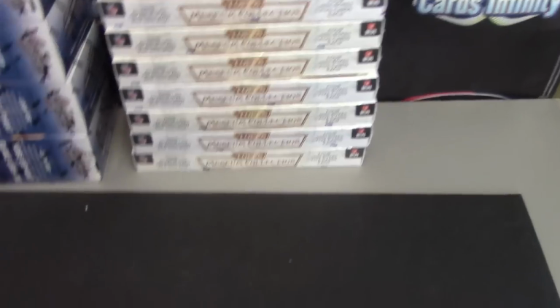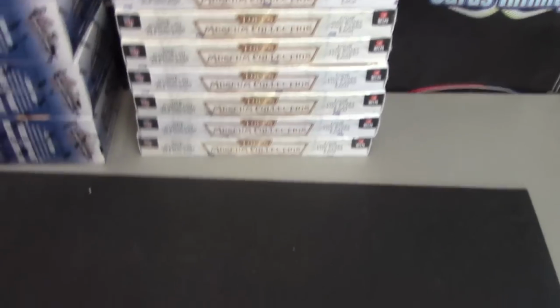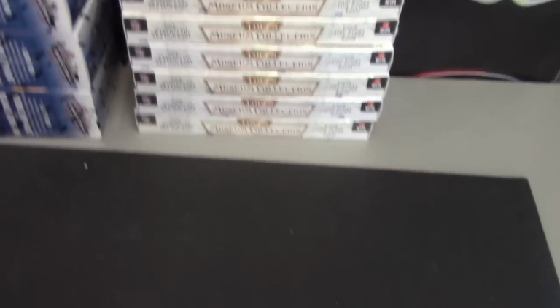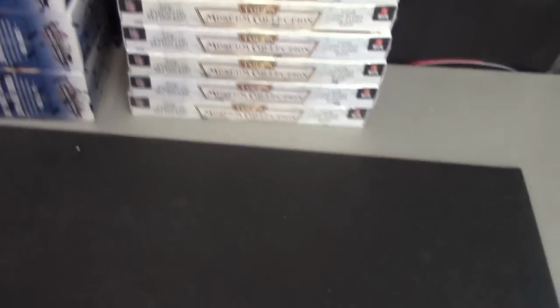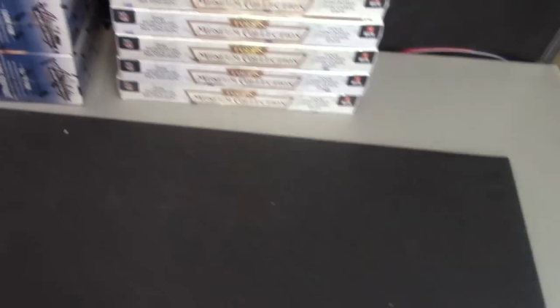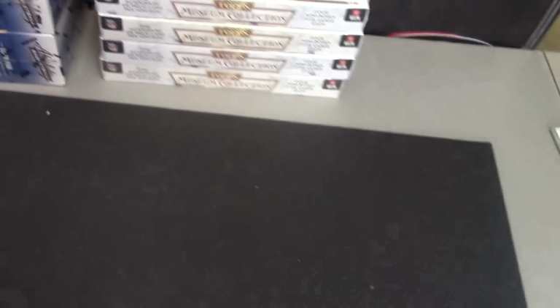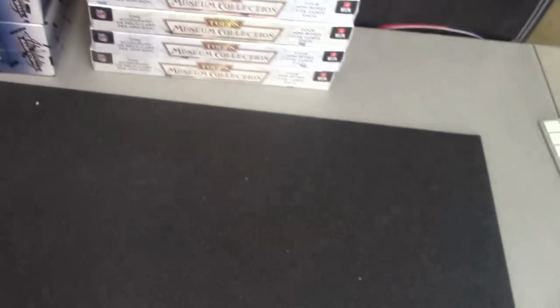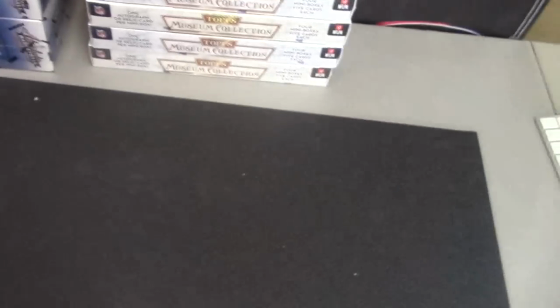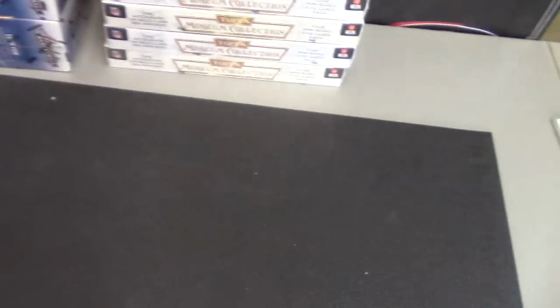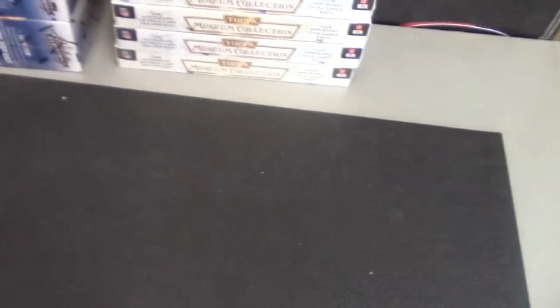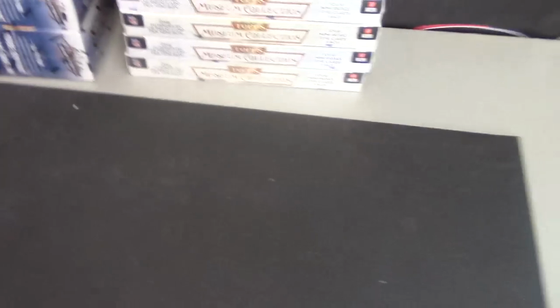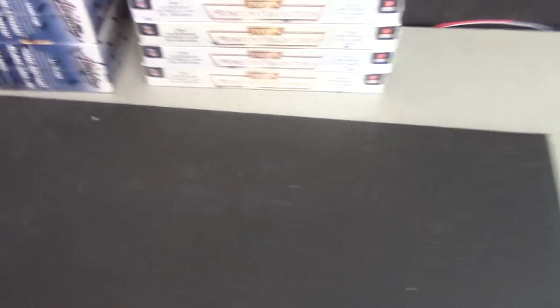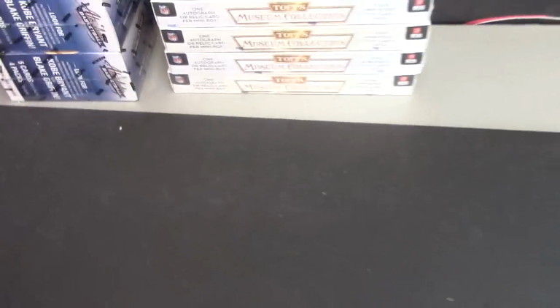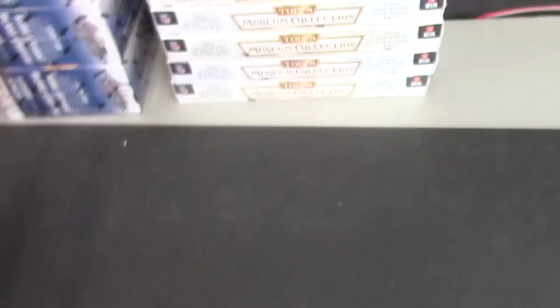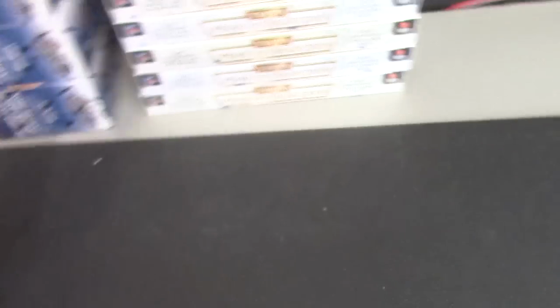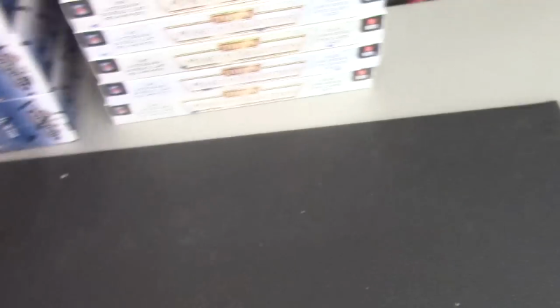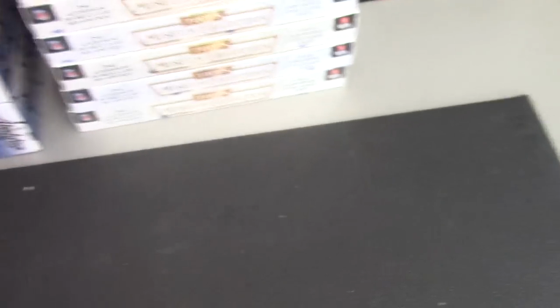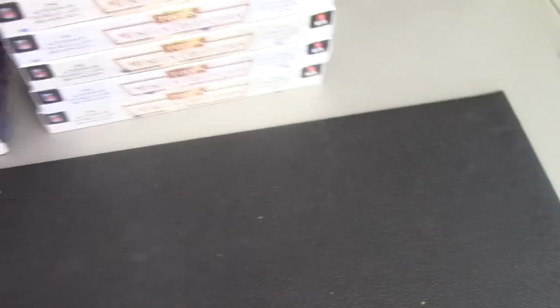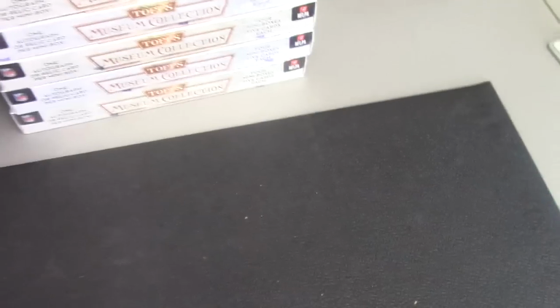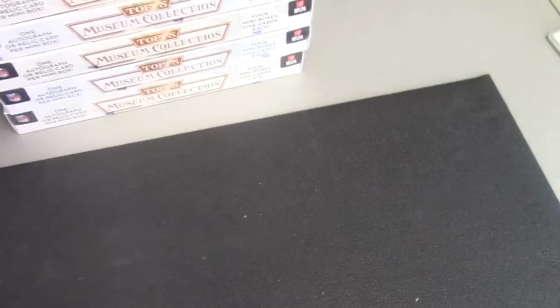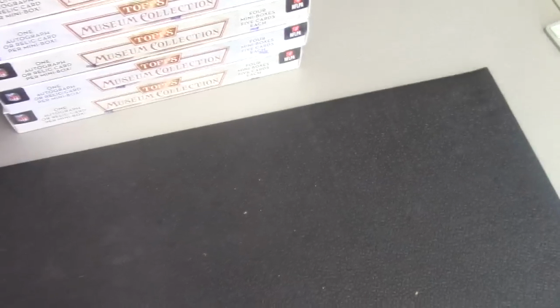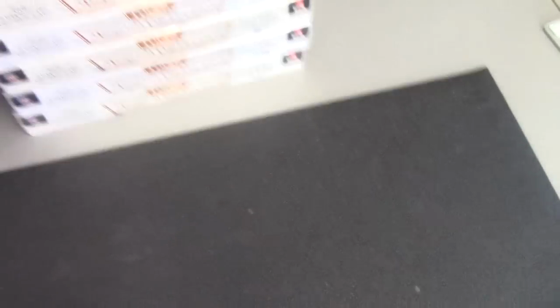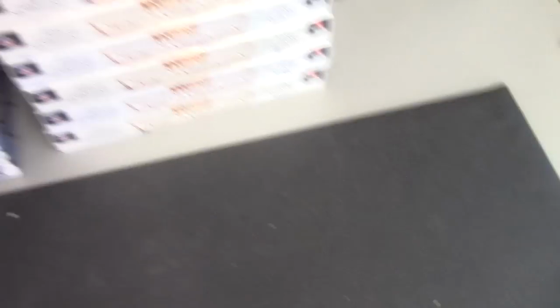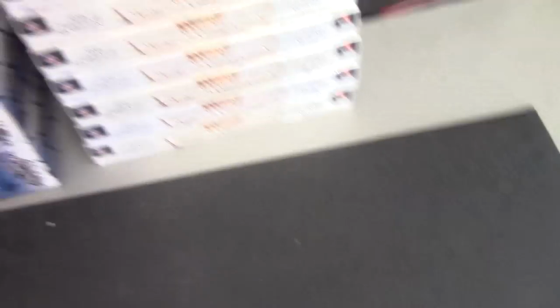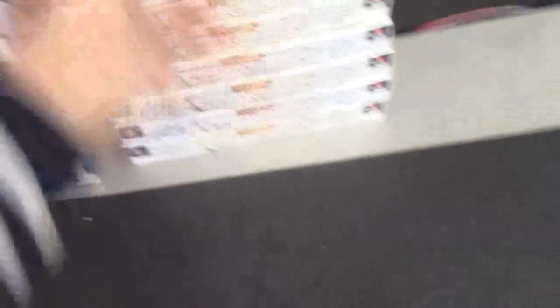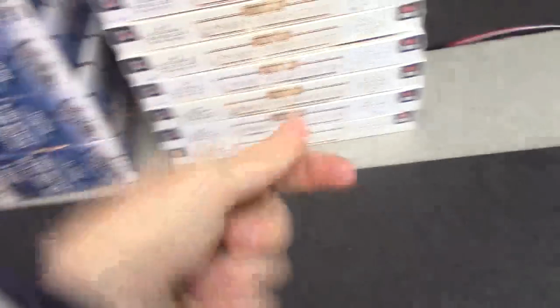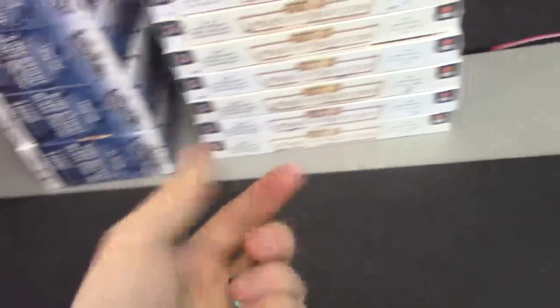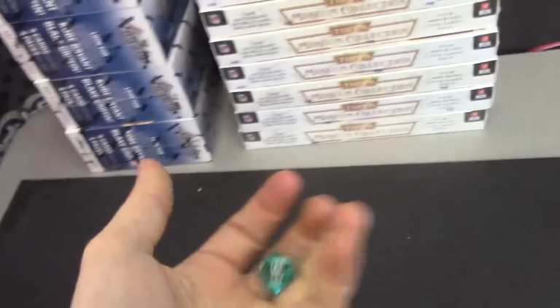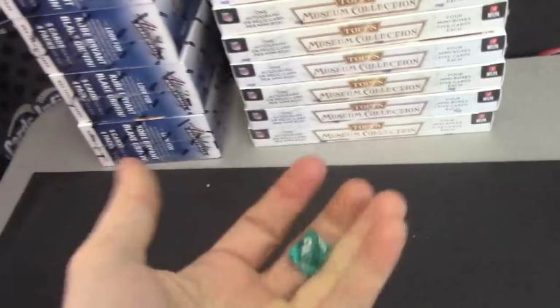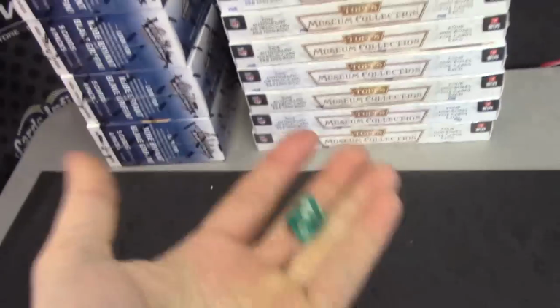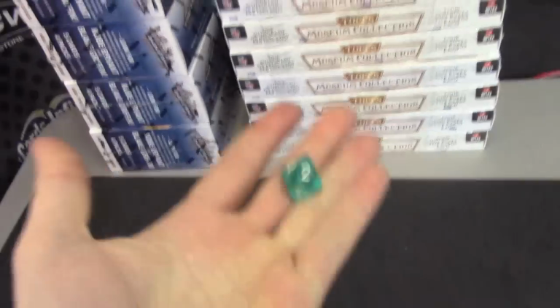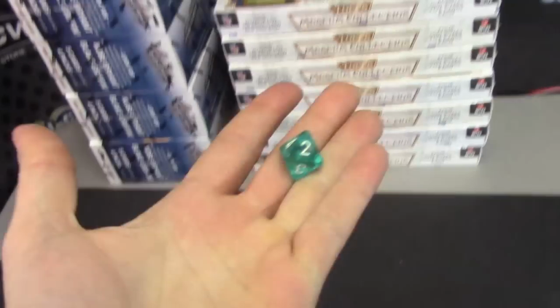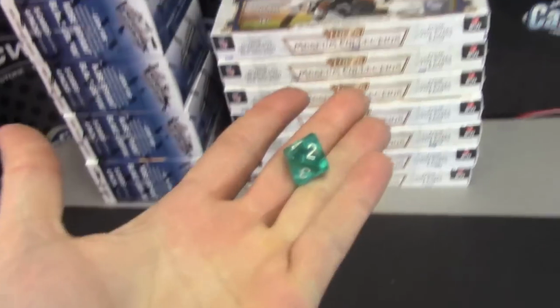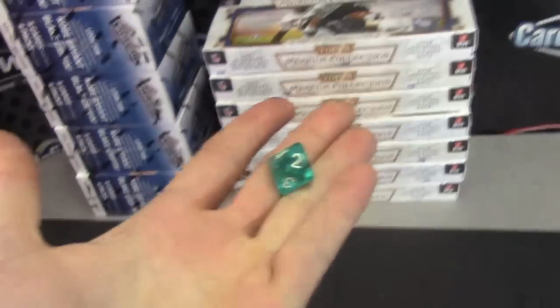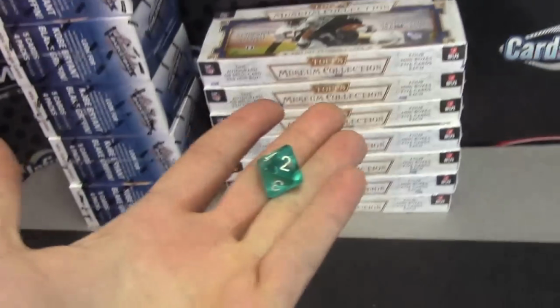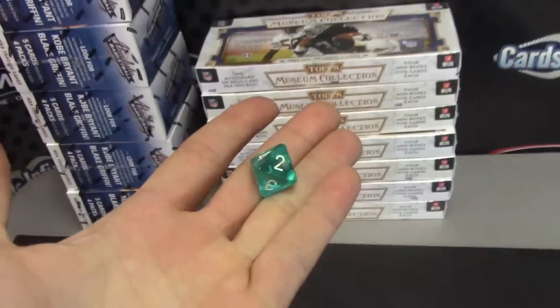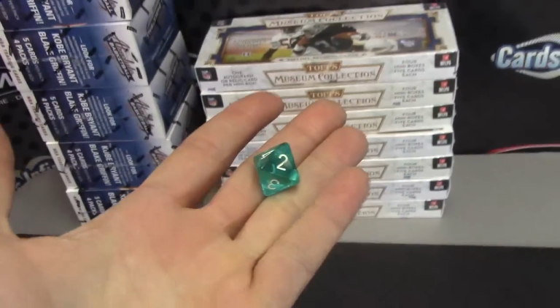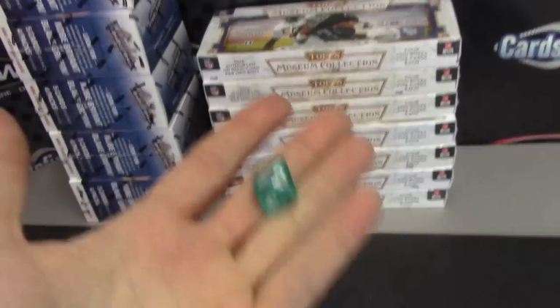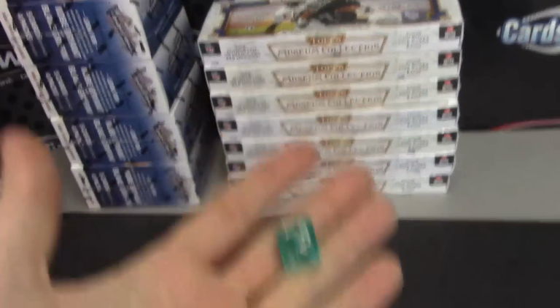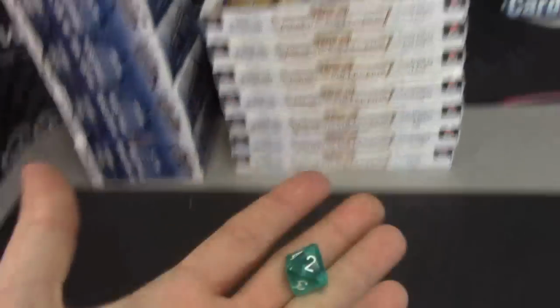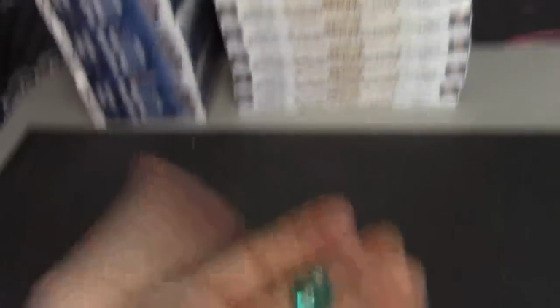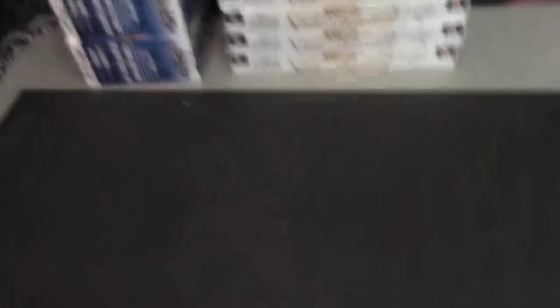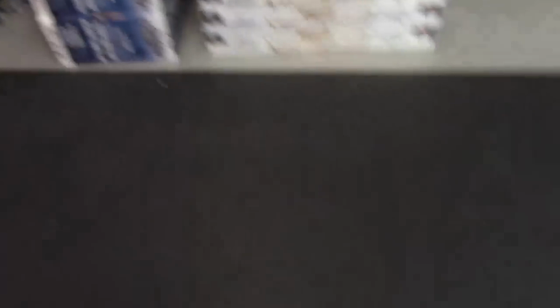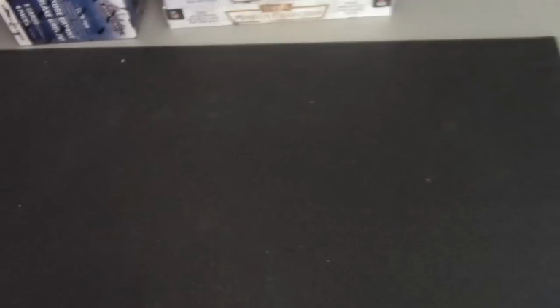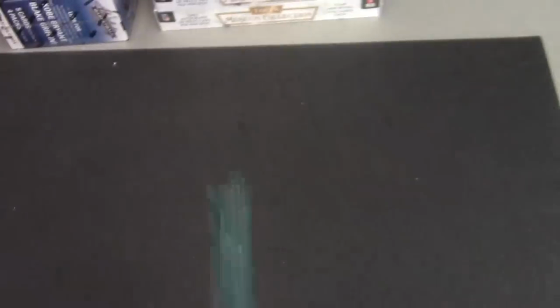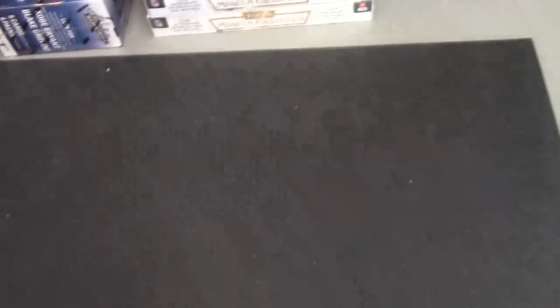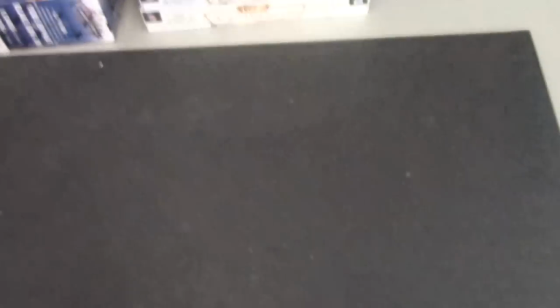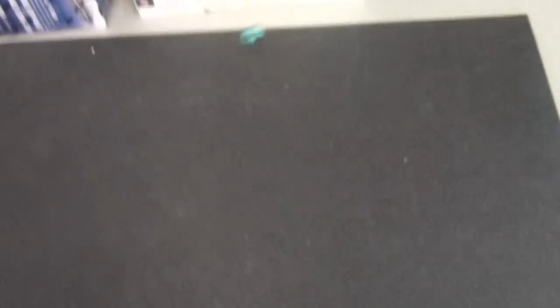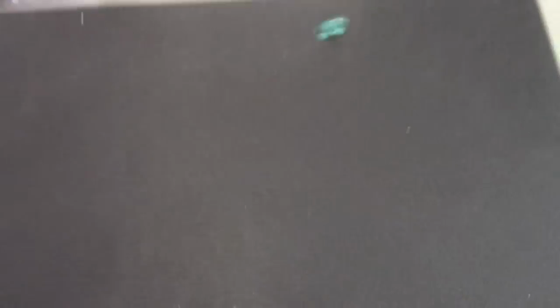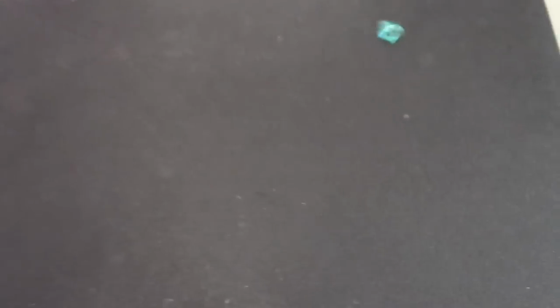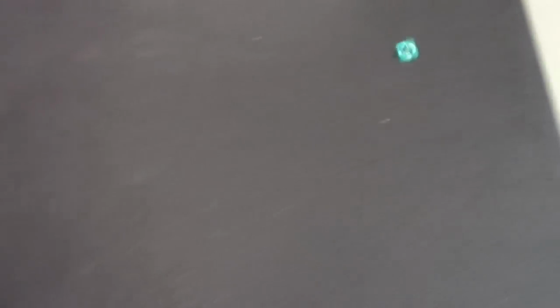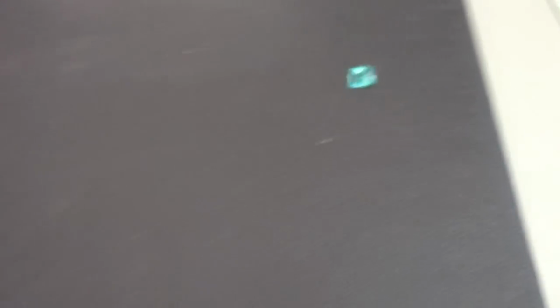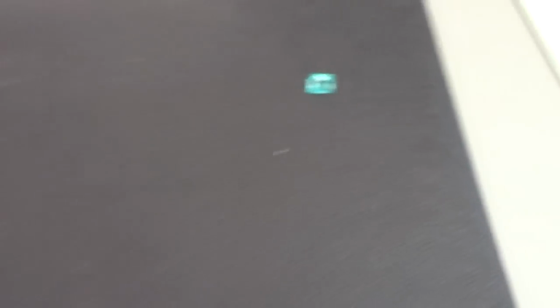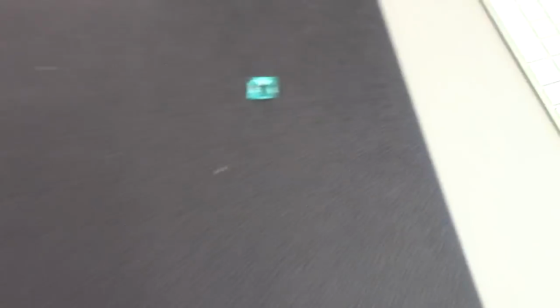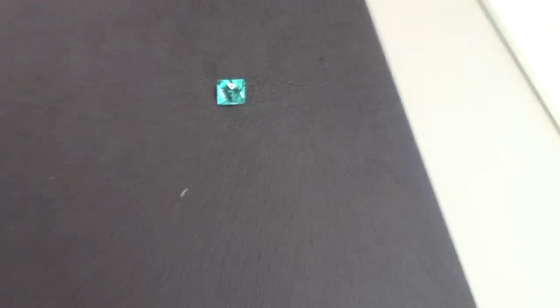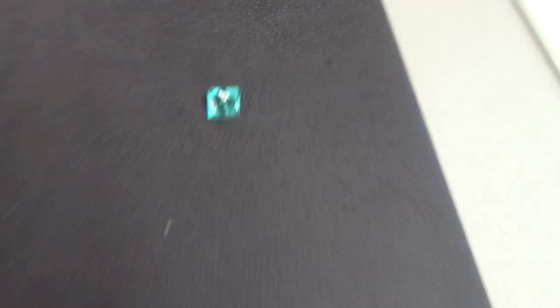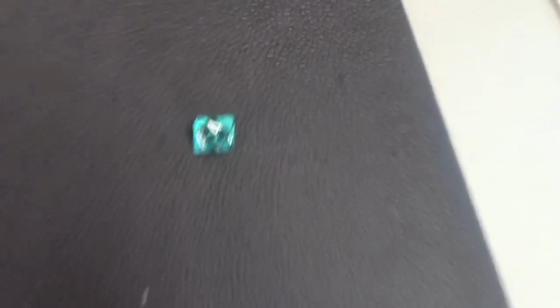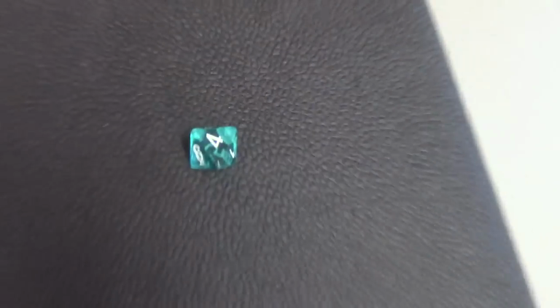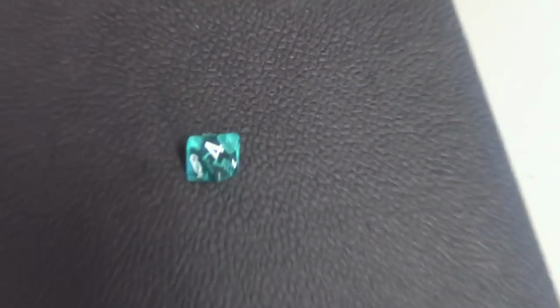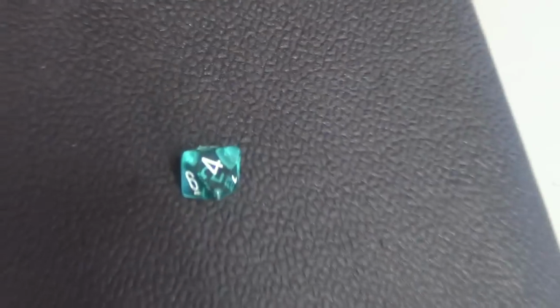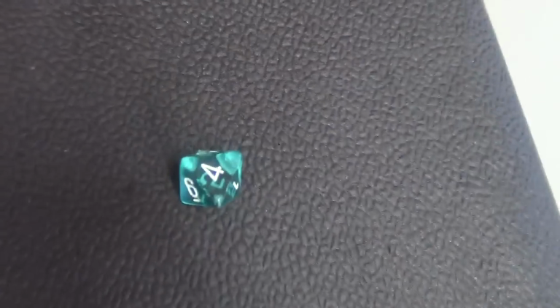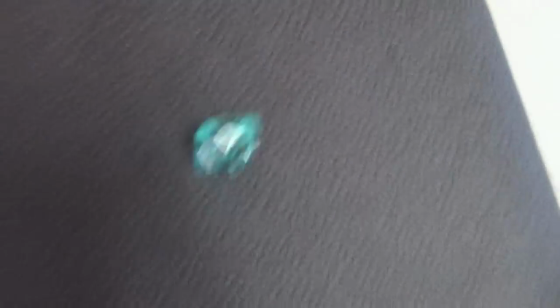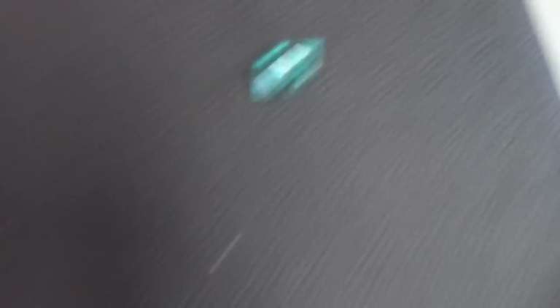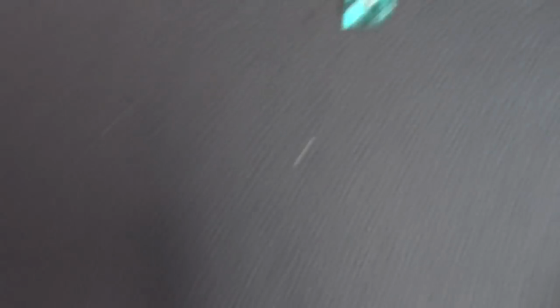All right, gonna start the break today. Mike, you're up first man — you're gonna try a museum collection football one to seven. Here we go, box number four.